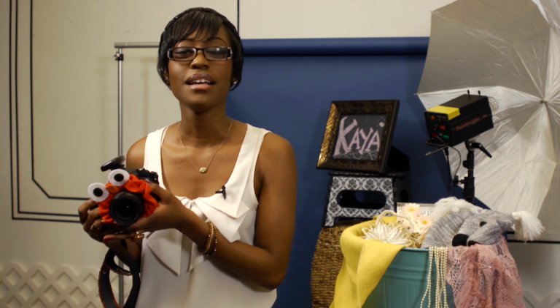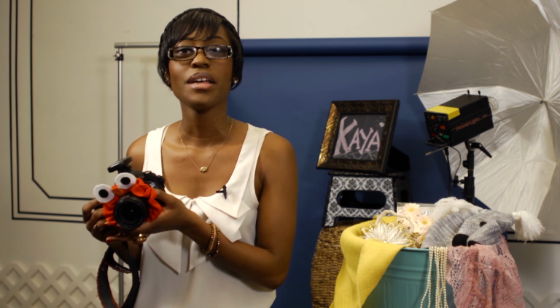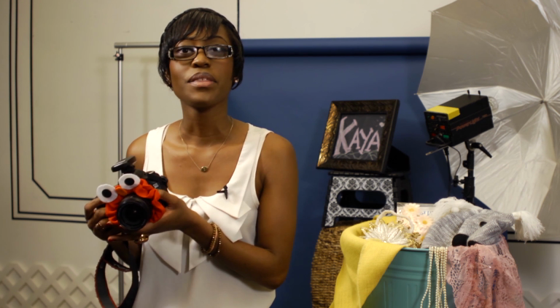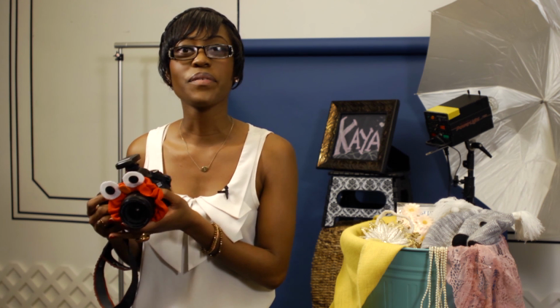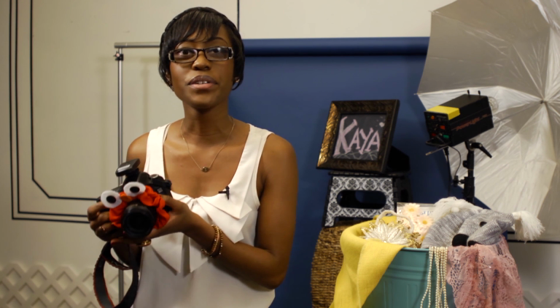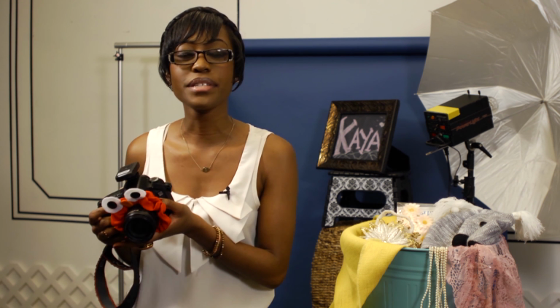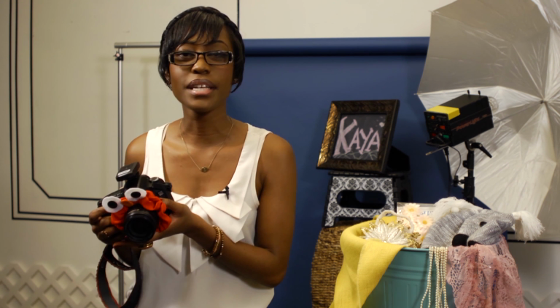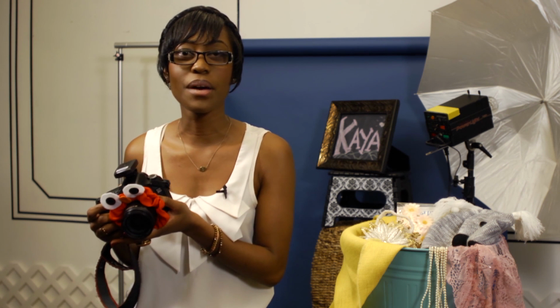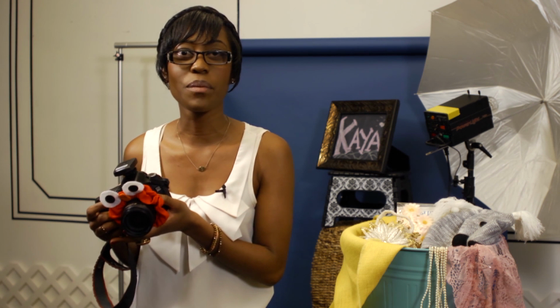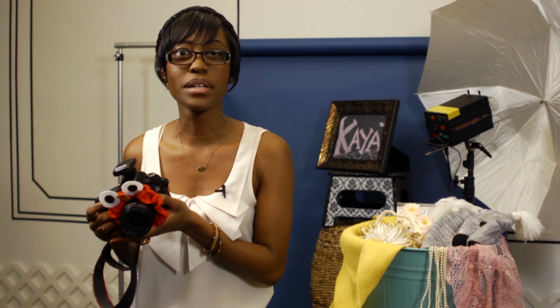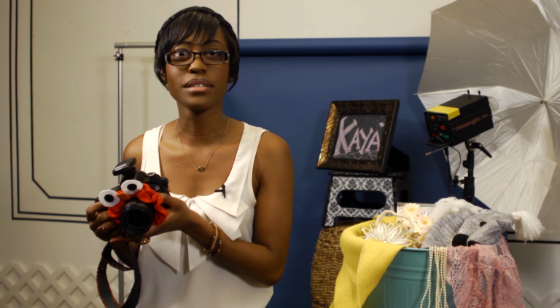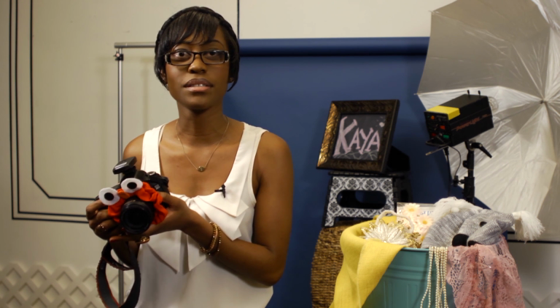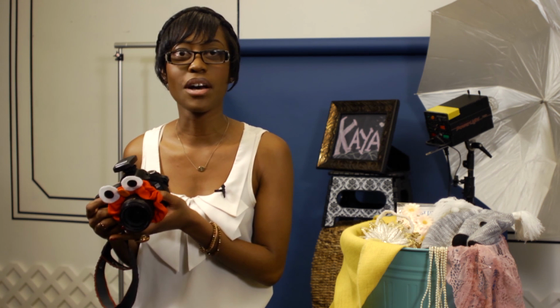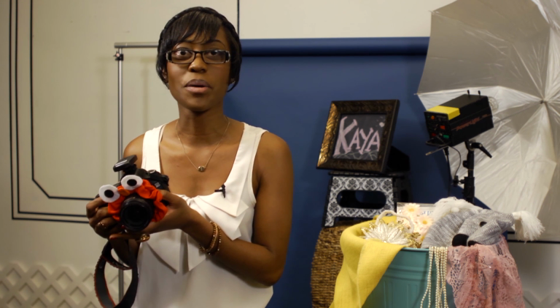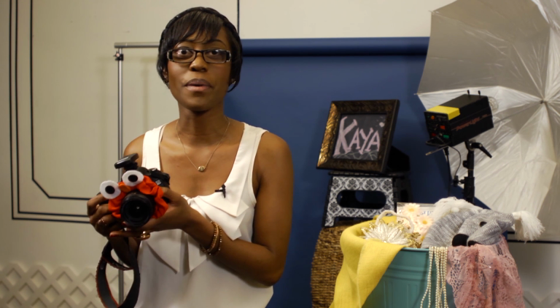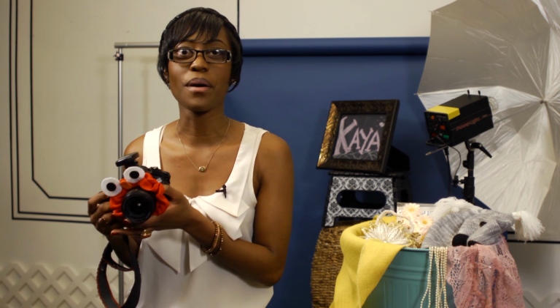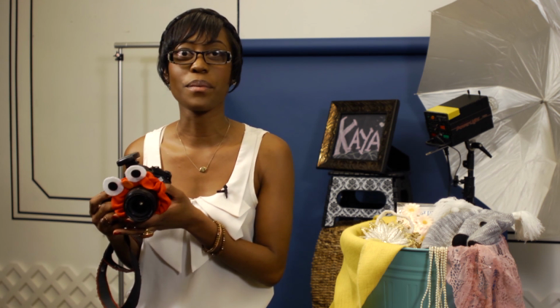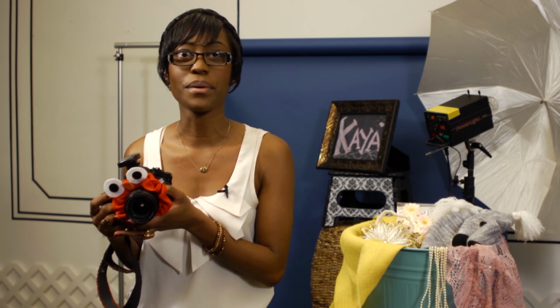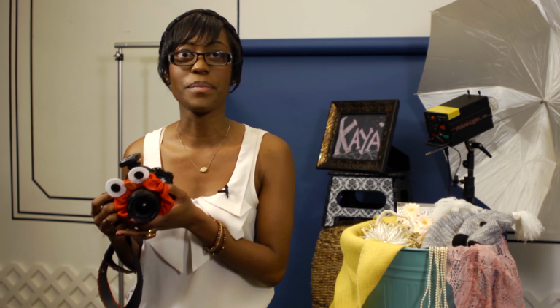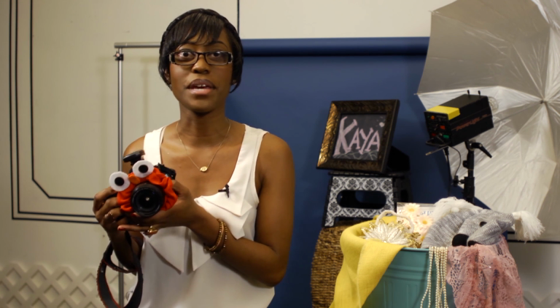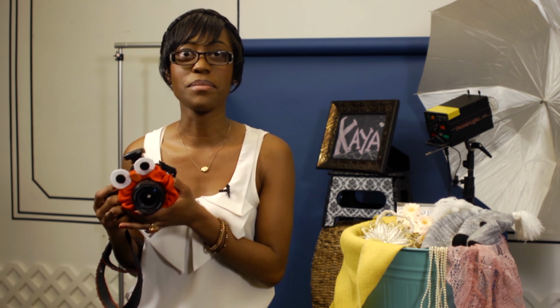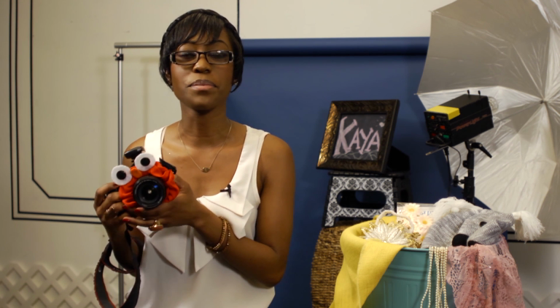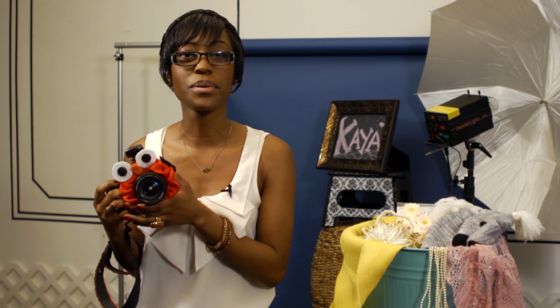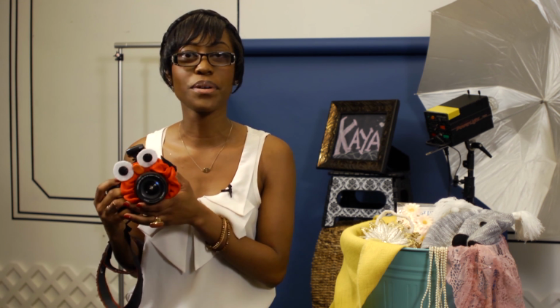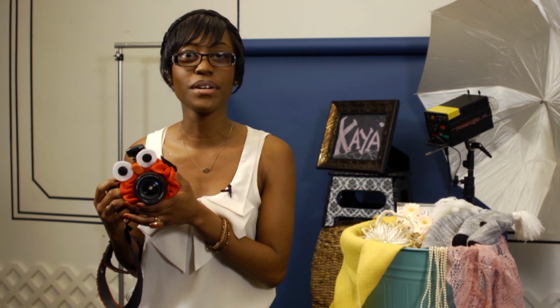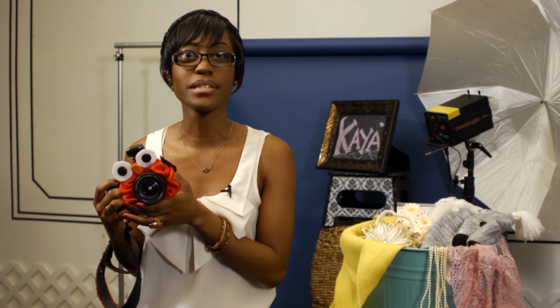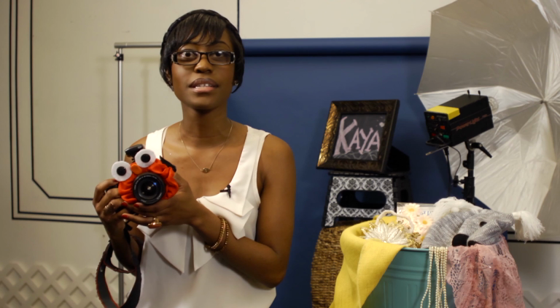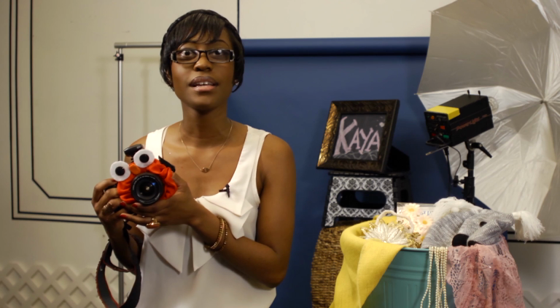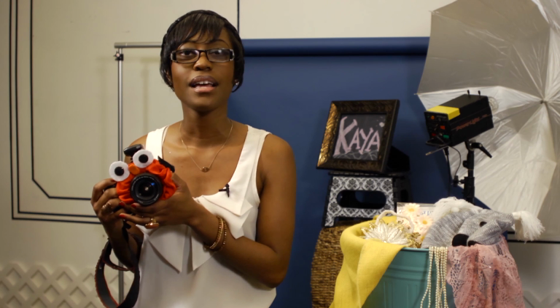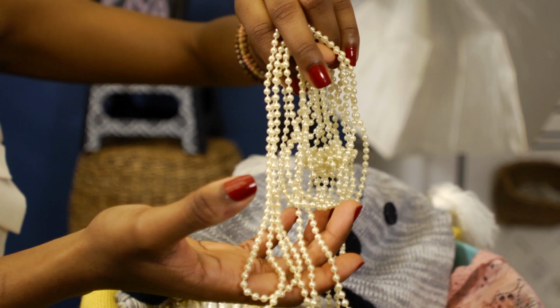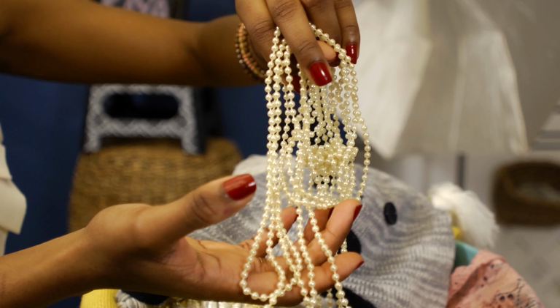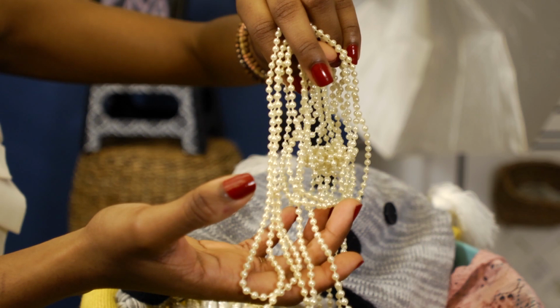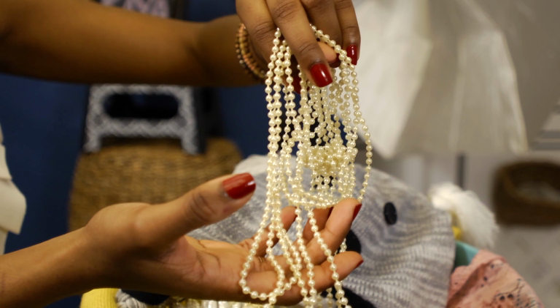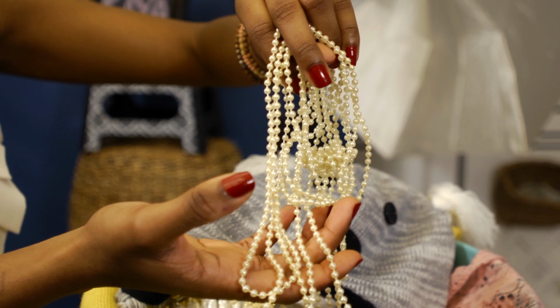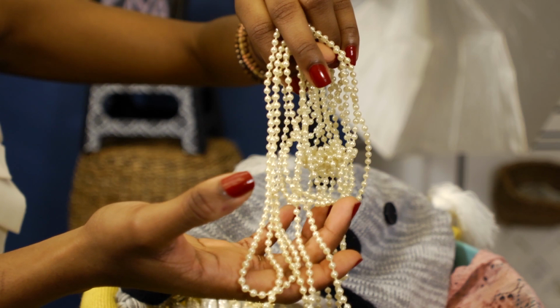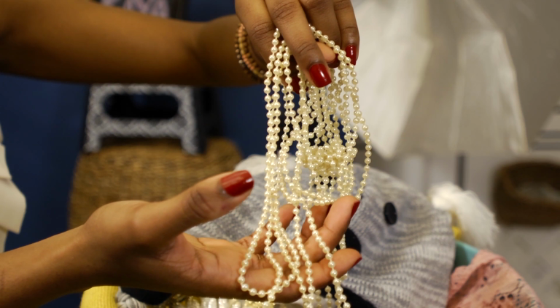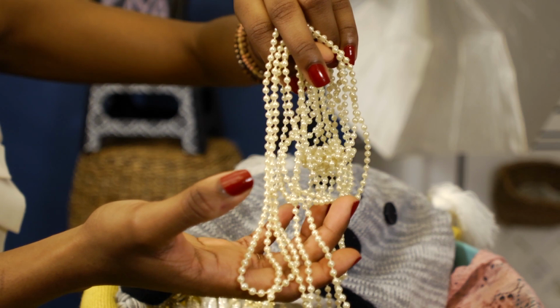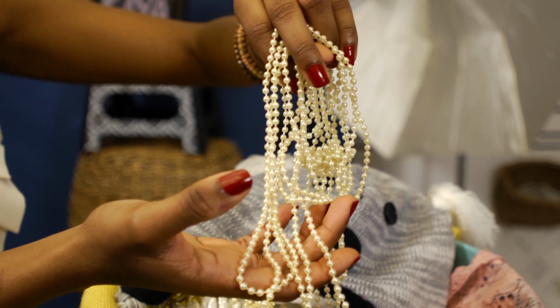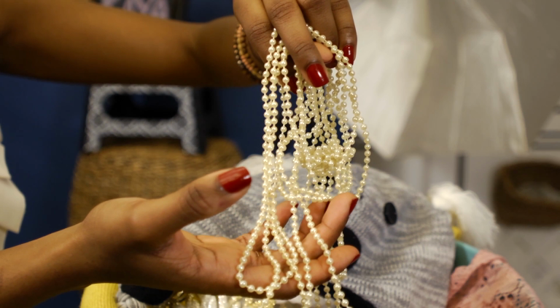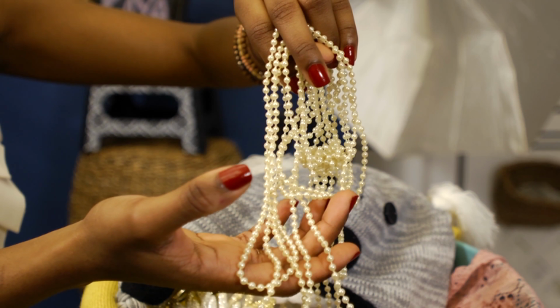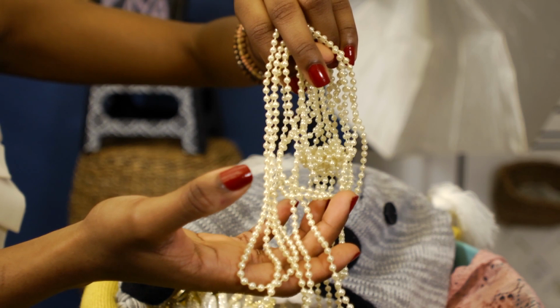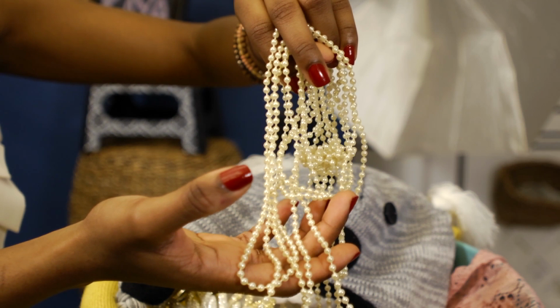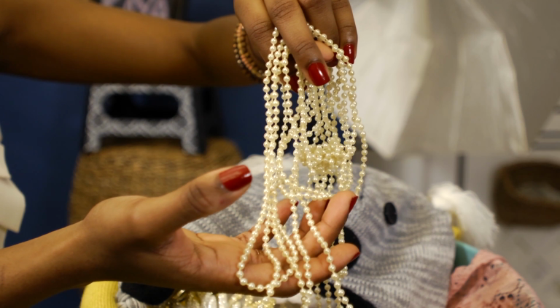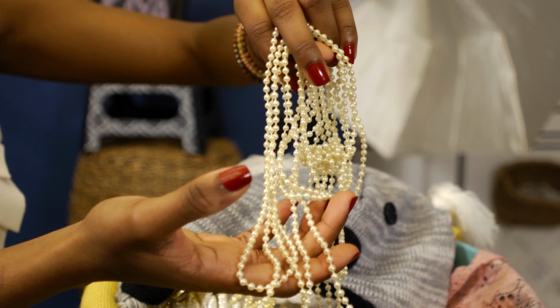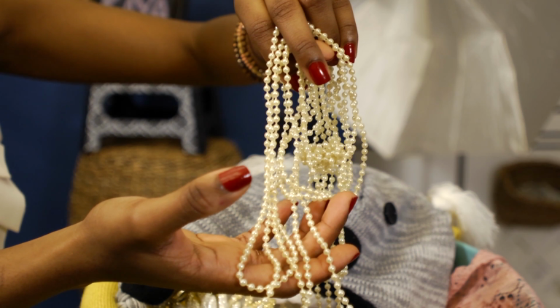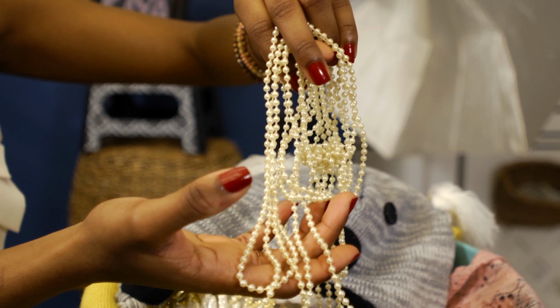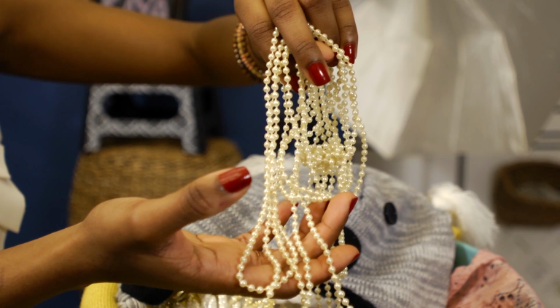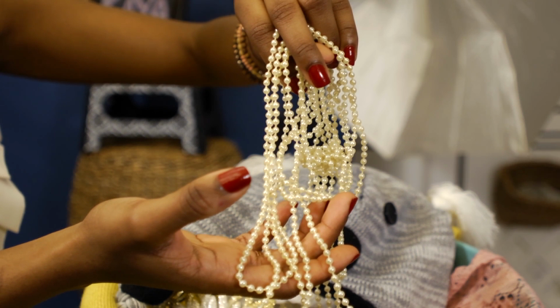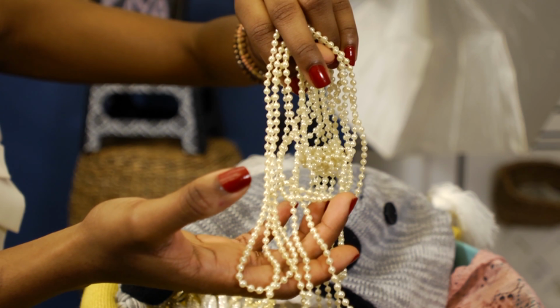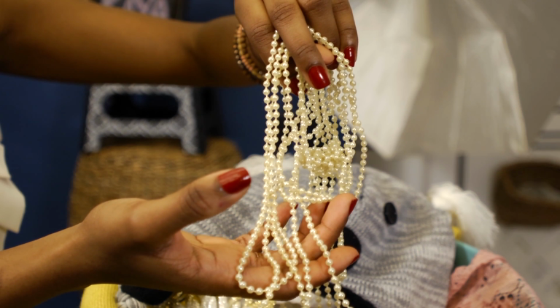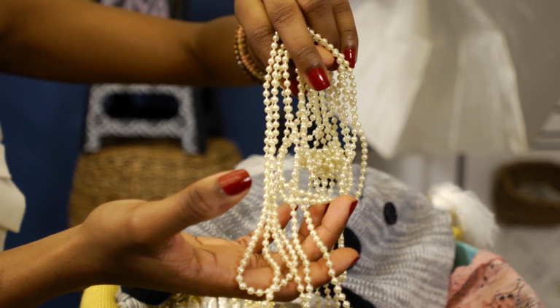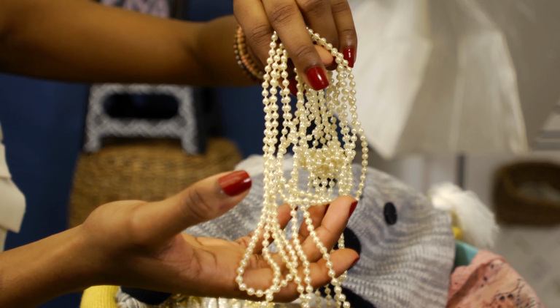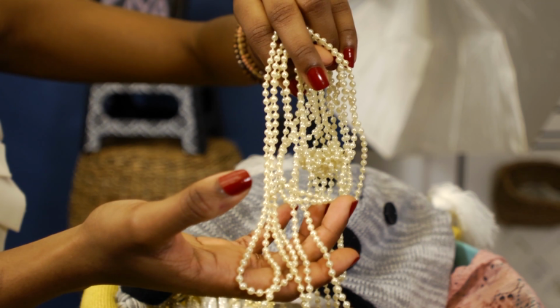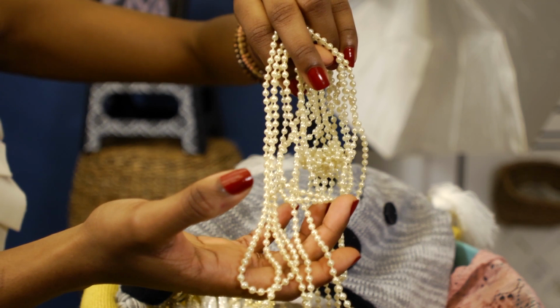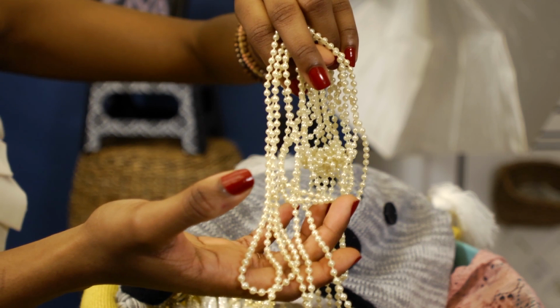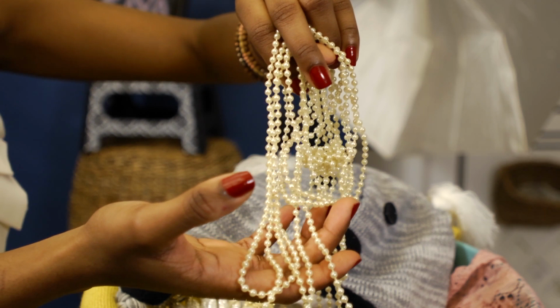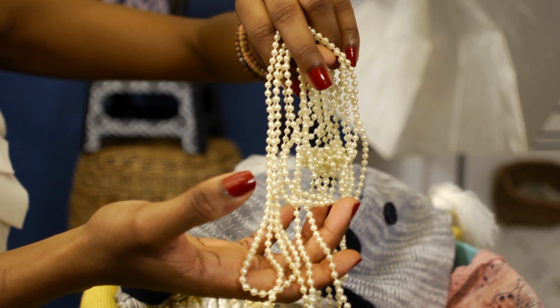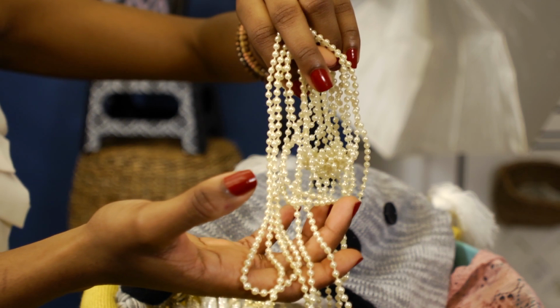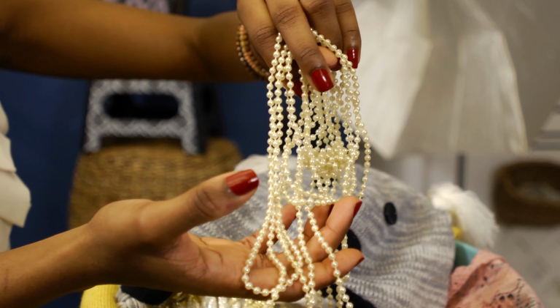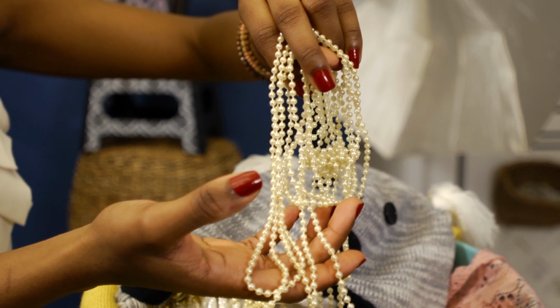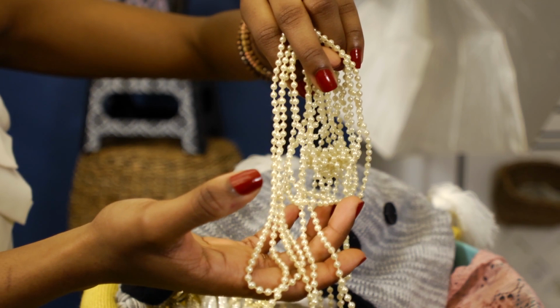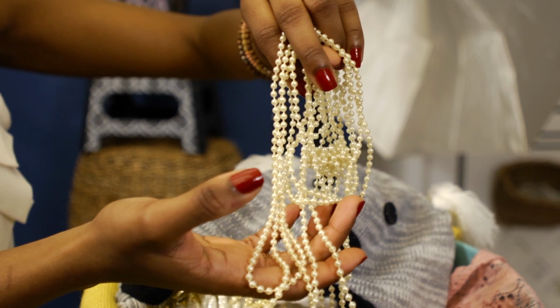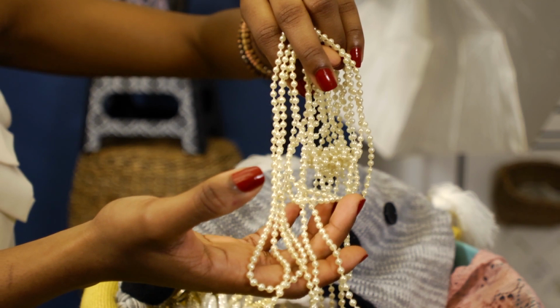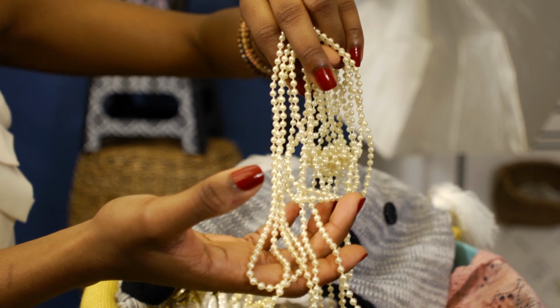The first thing I wanted to talk about were baby pearls. I think it's really a great accessory for your child and just absolutely adorable.